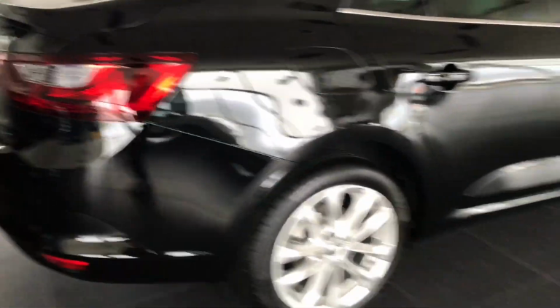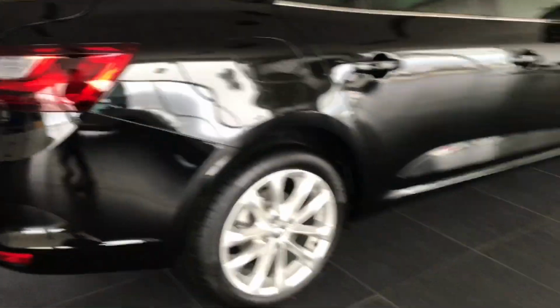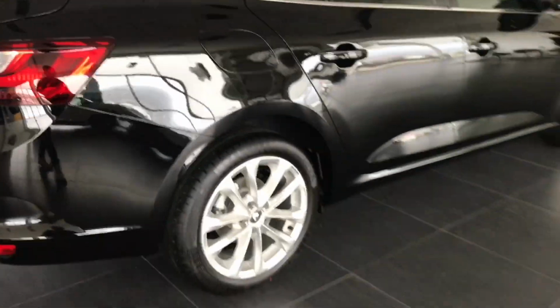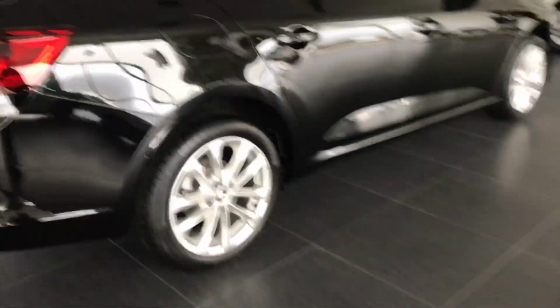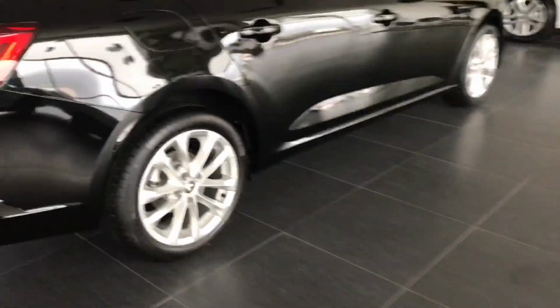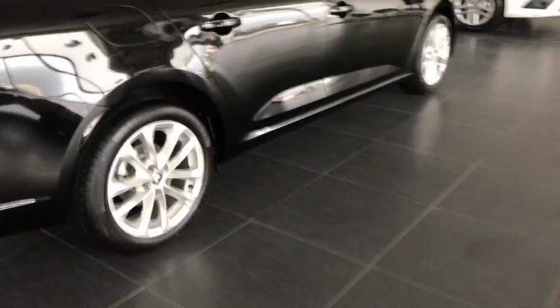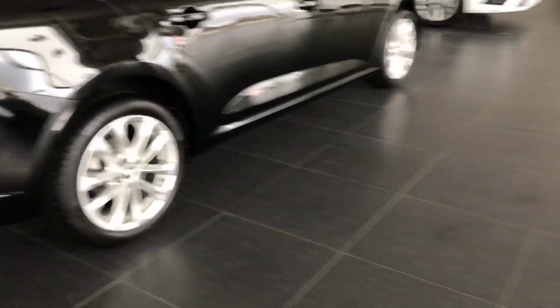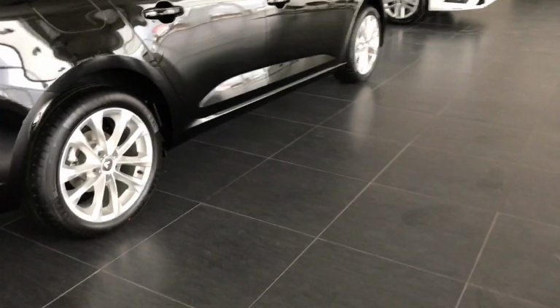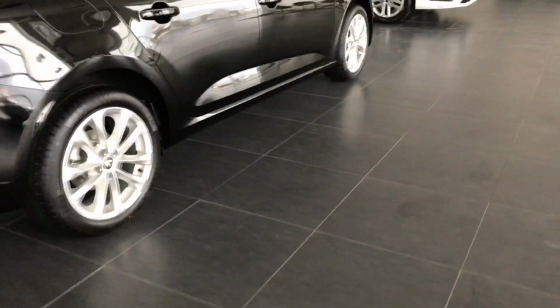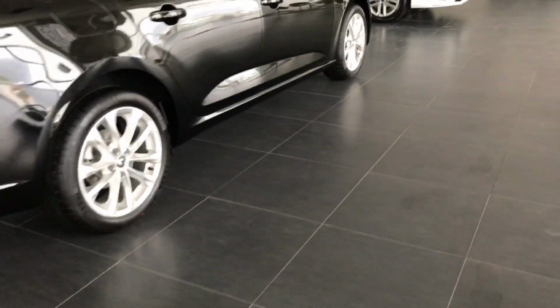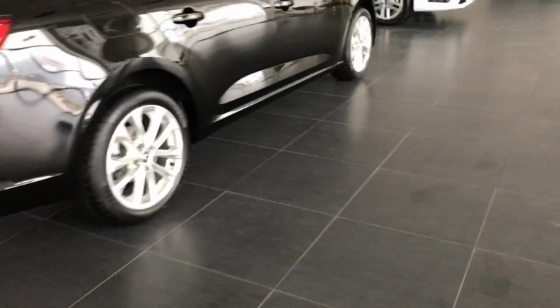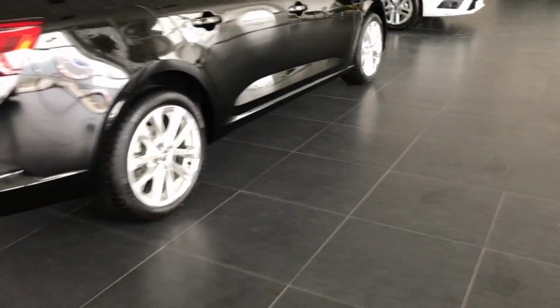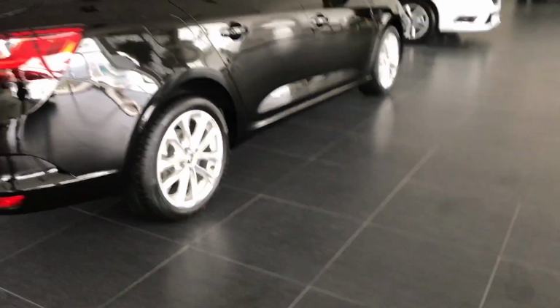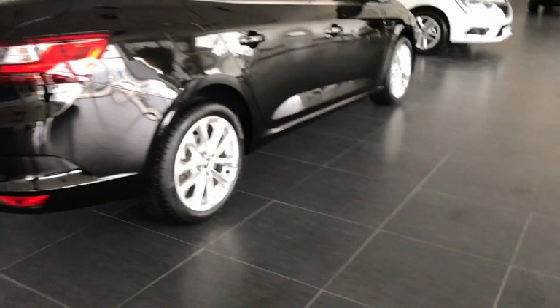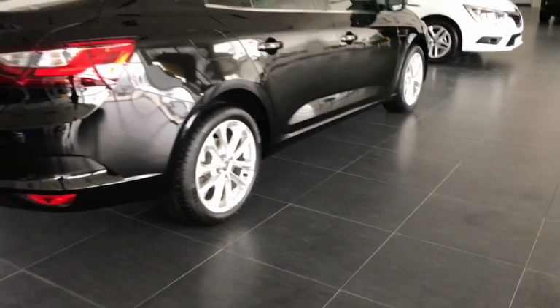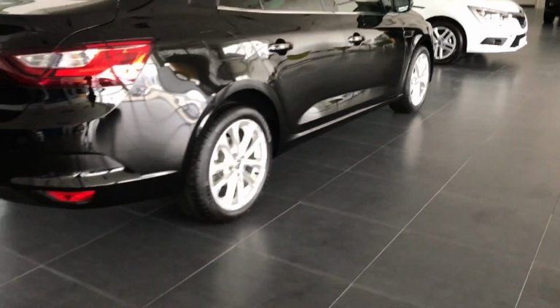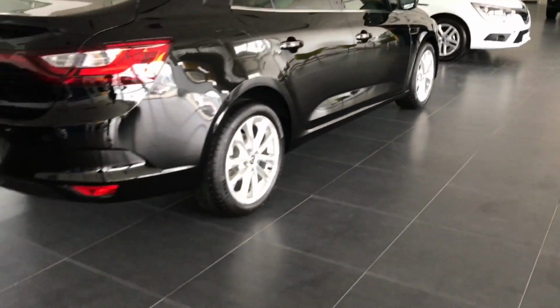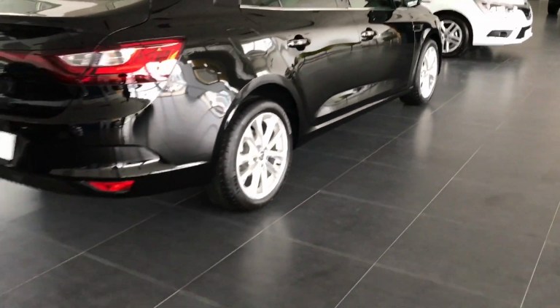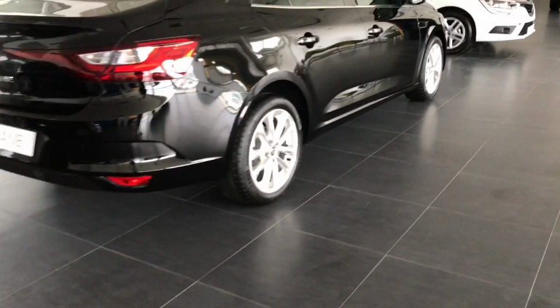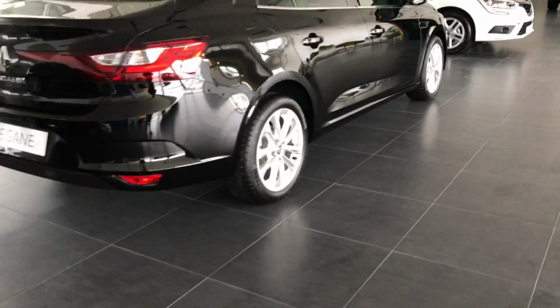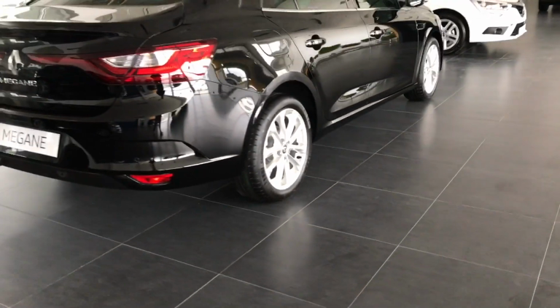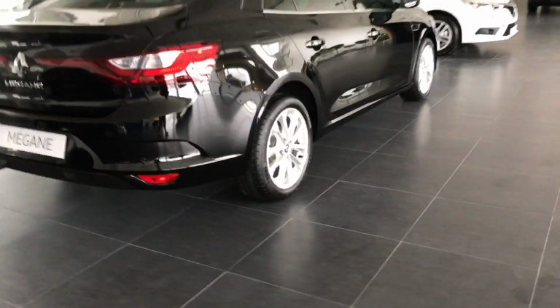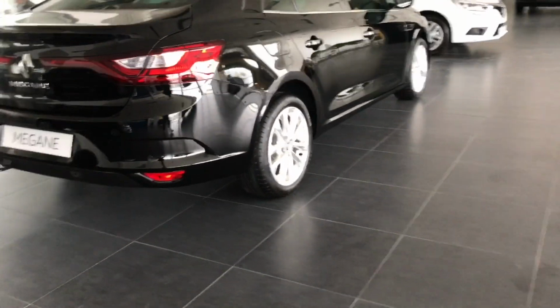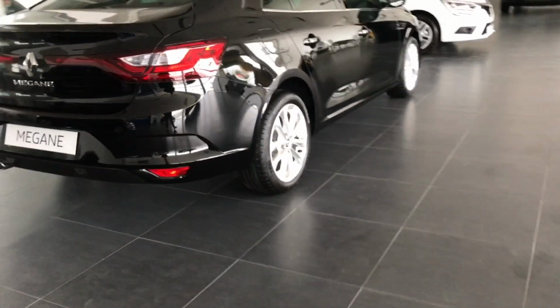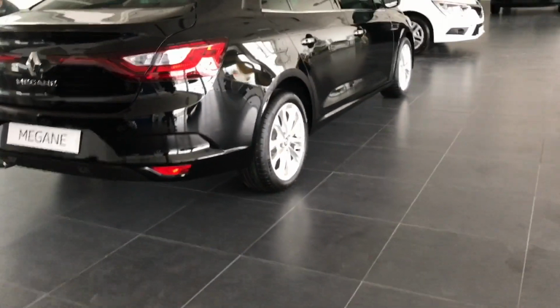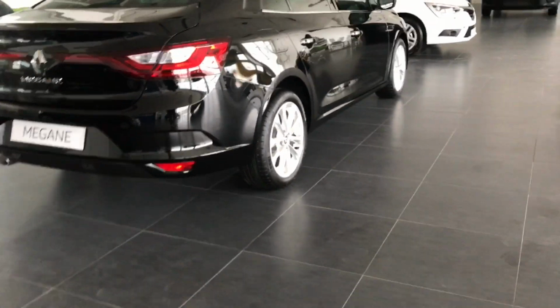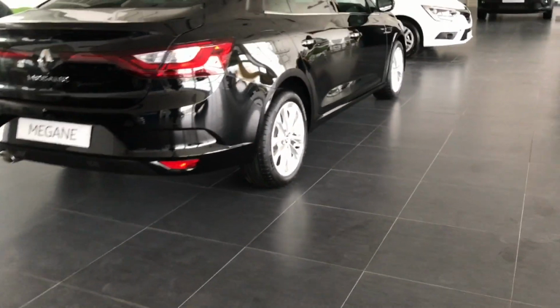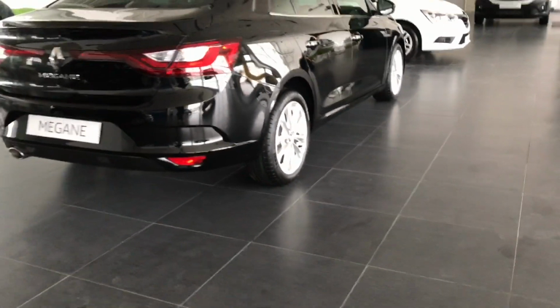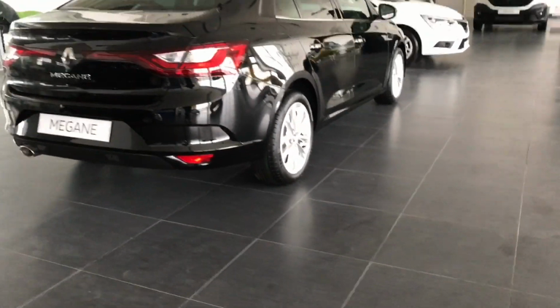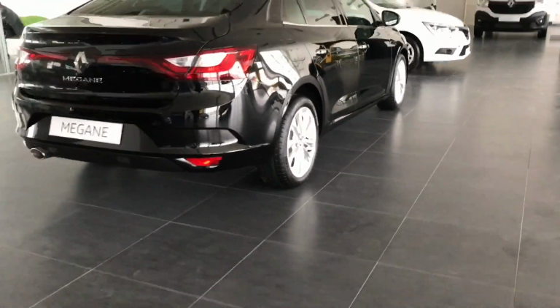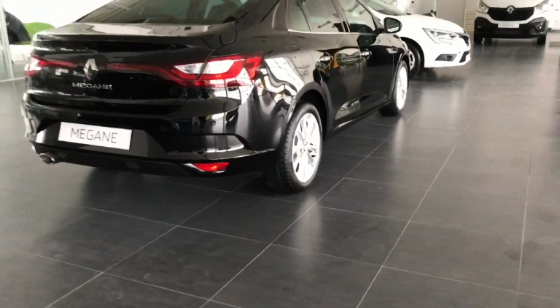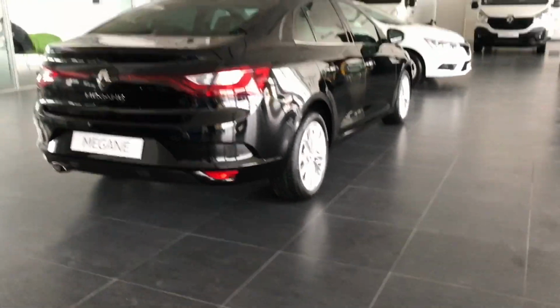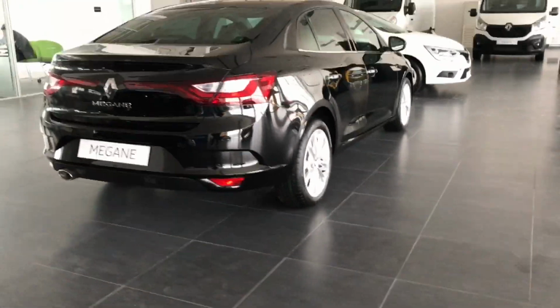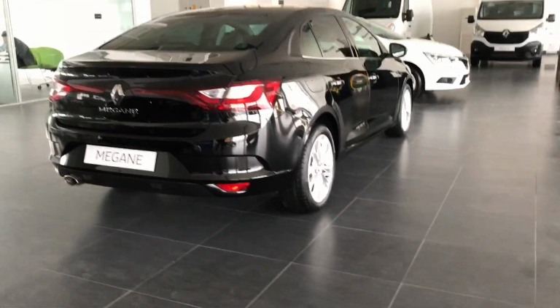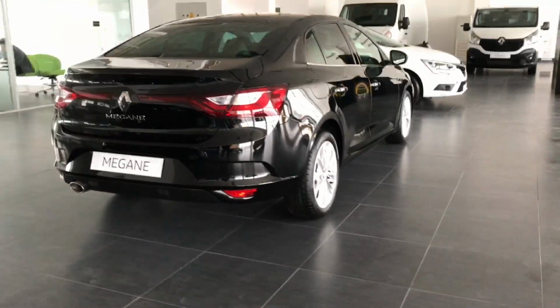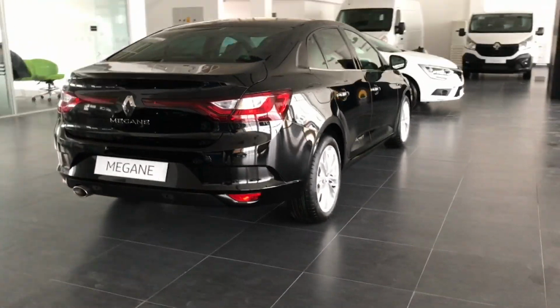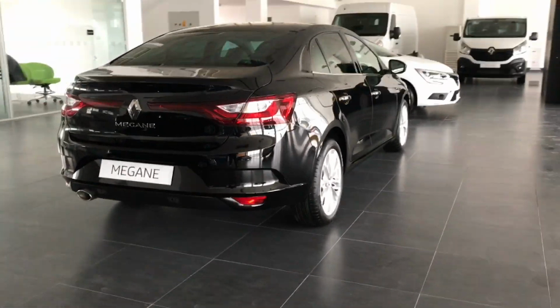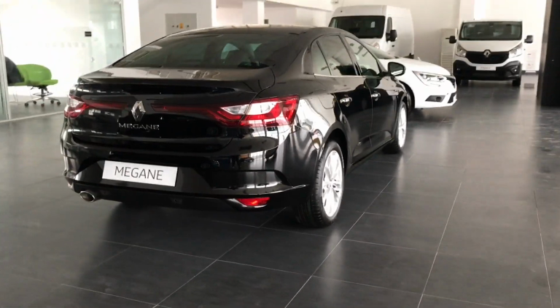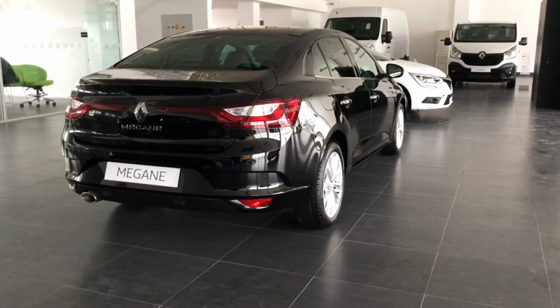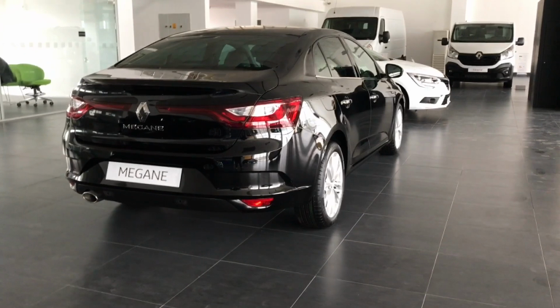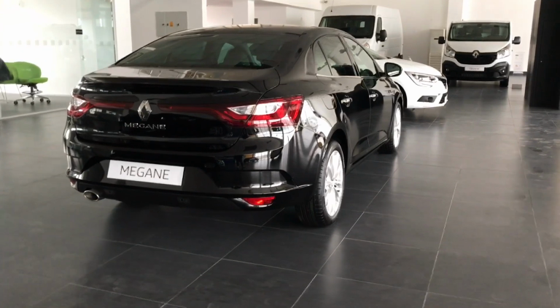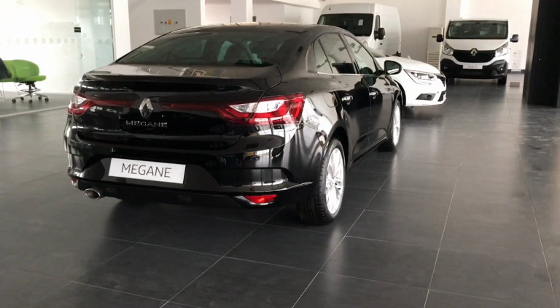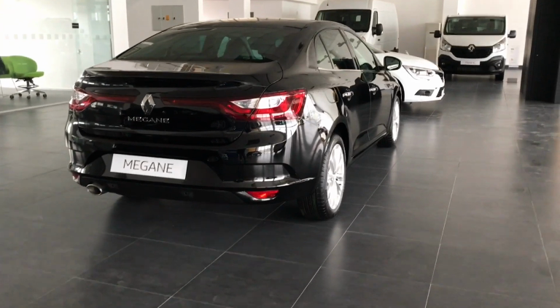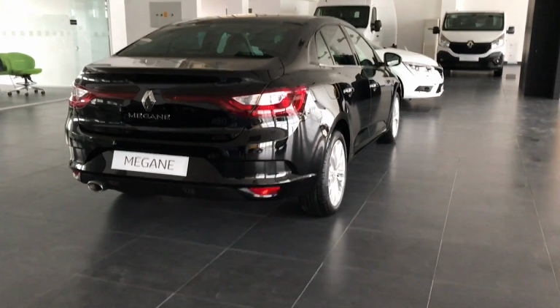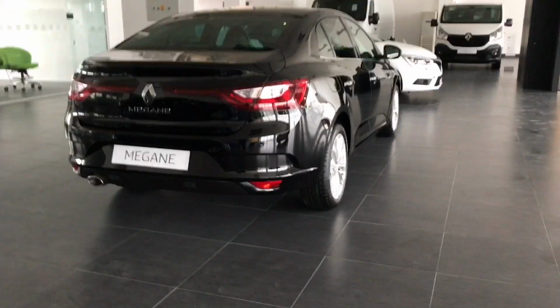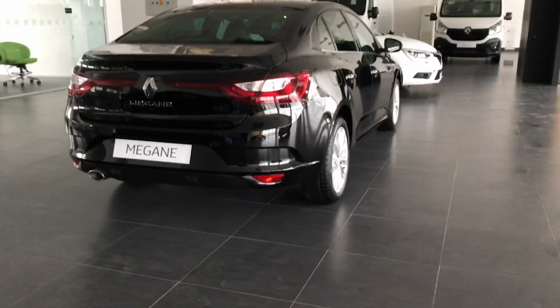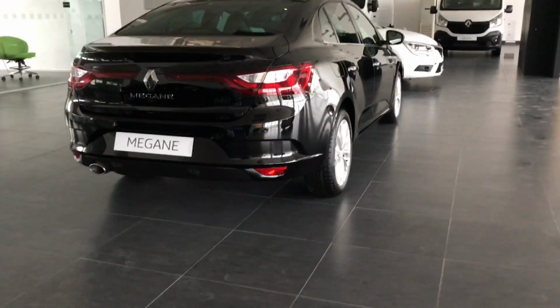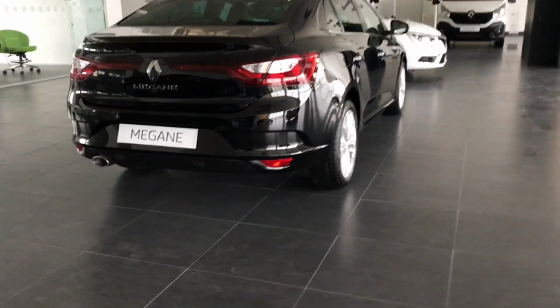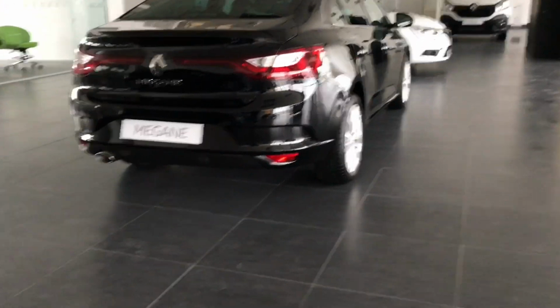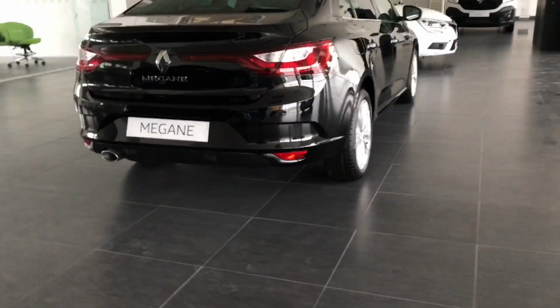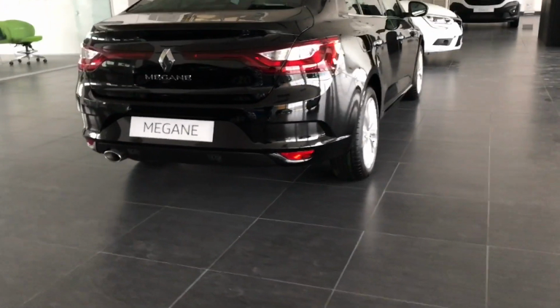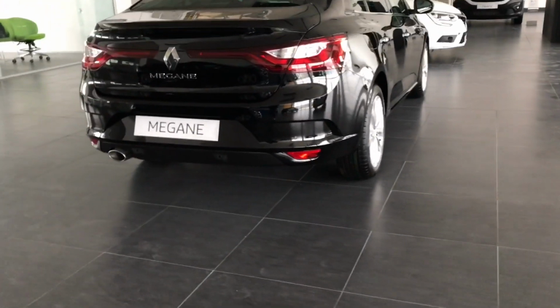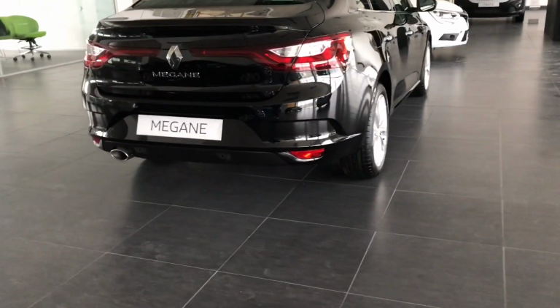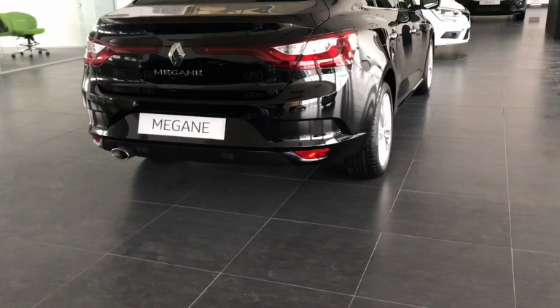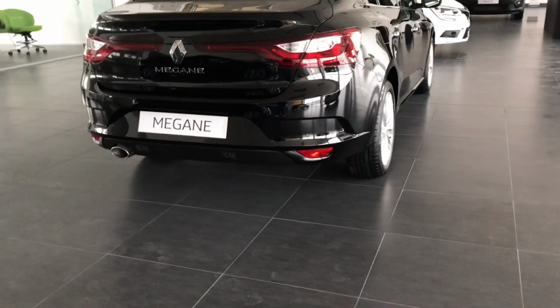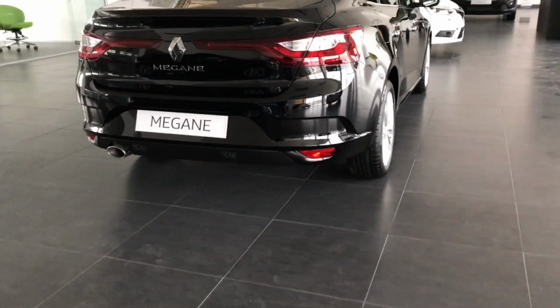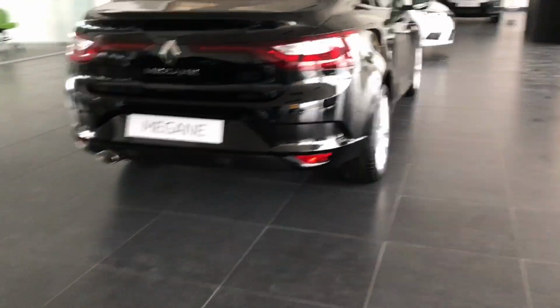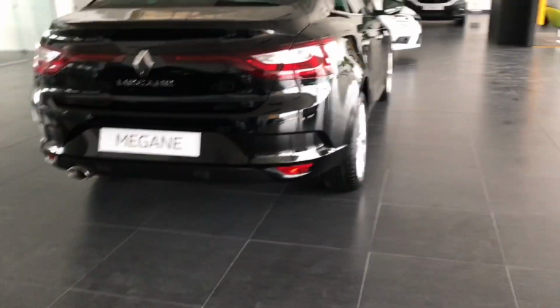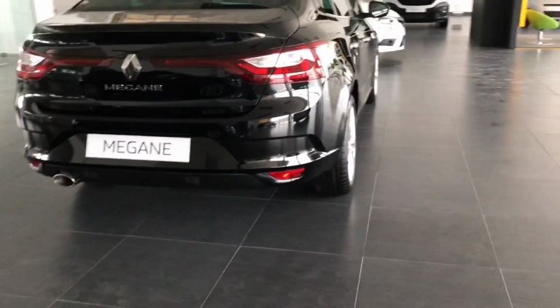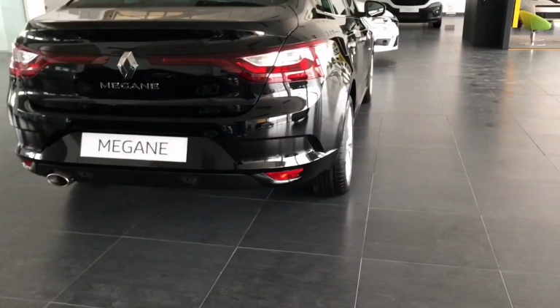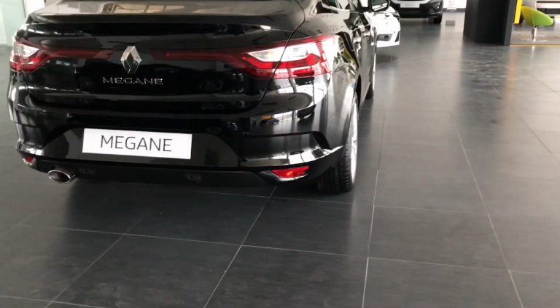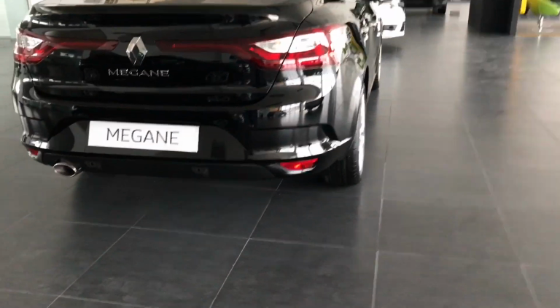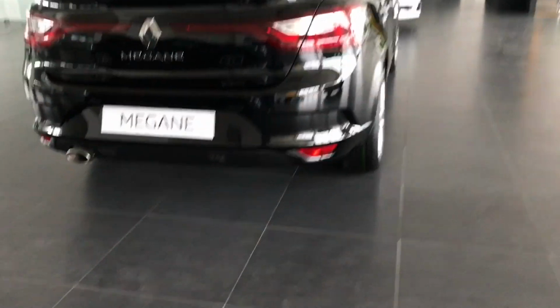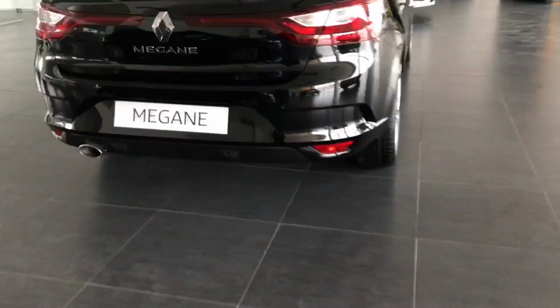Bu güzel aracın dışarıdan görünümü, önden ve arkadan görünümü oldukça şık. Bence siyah da çok güzel olmuş.